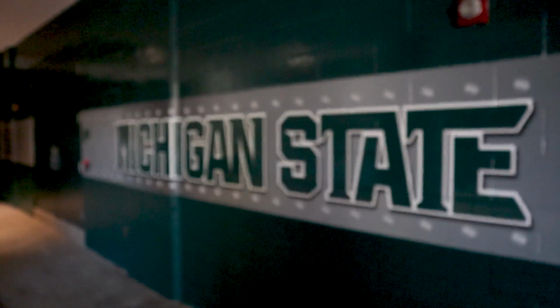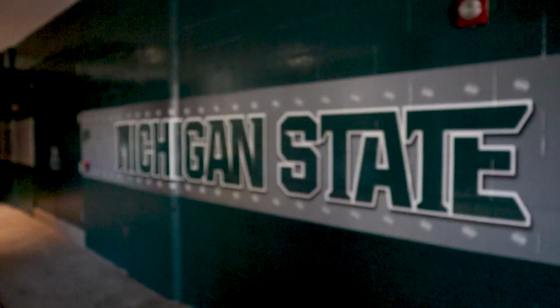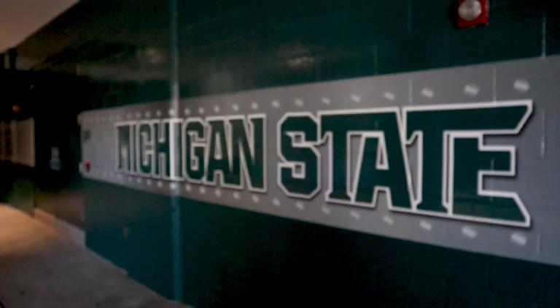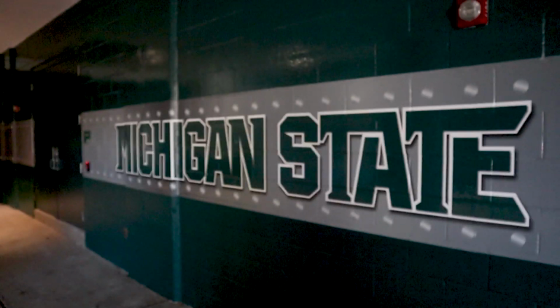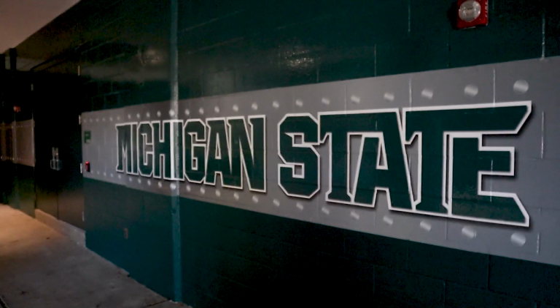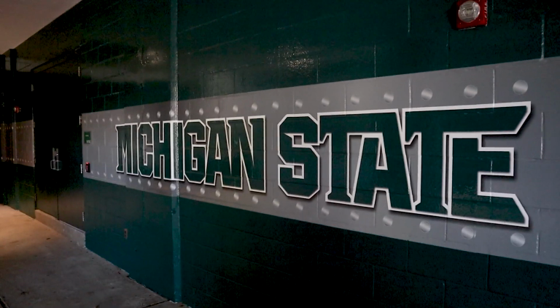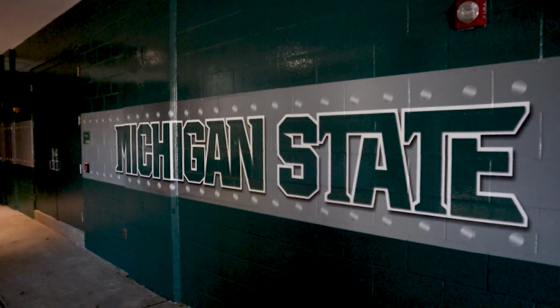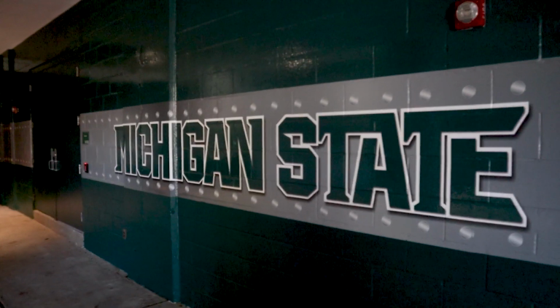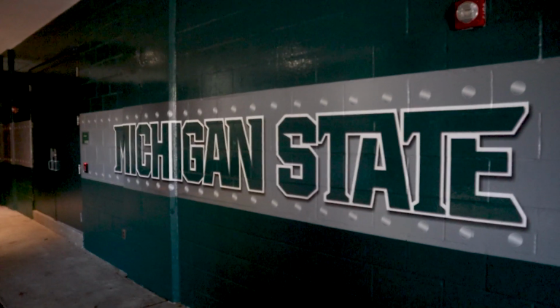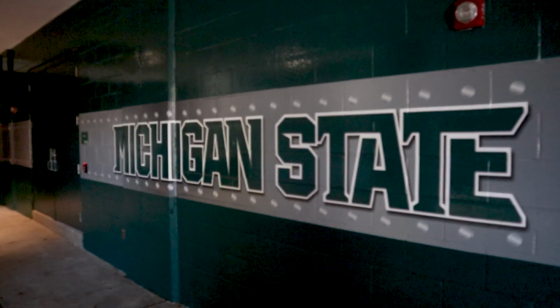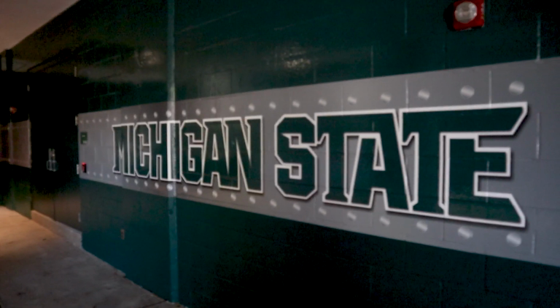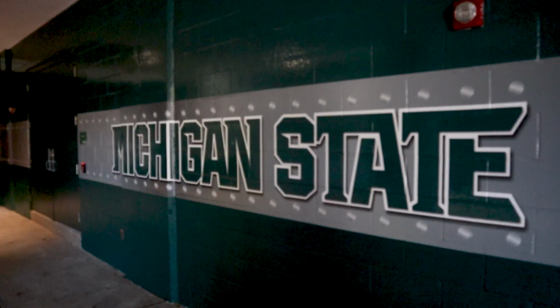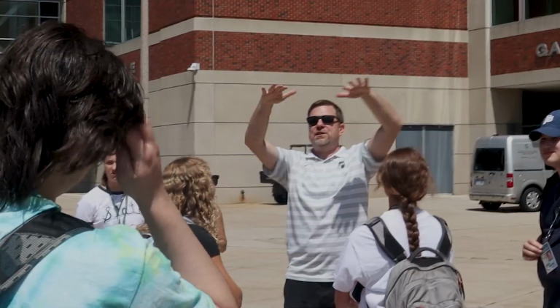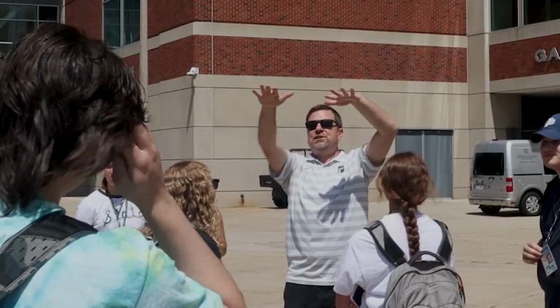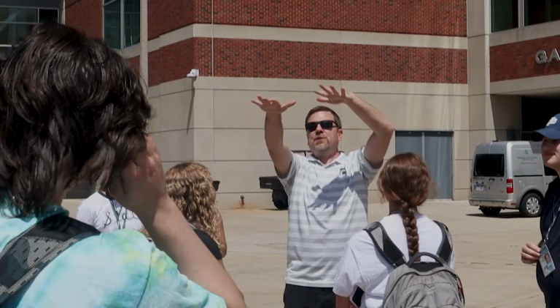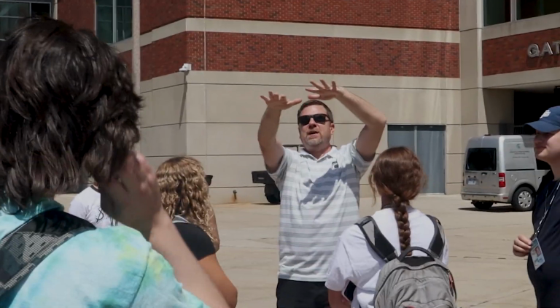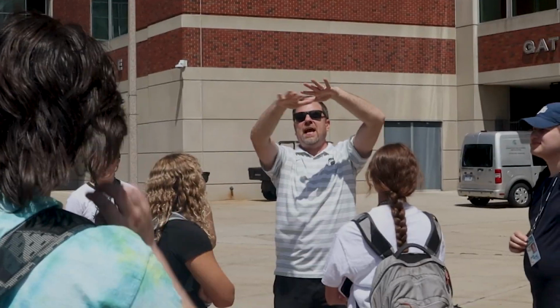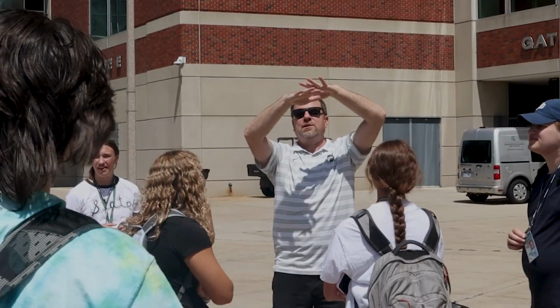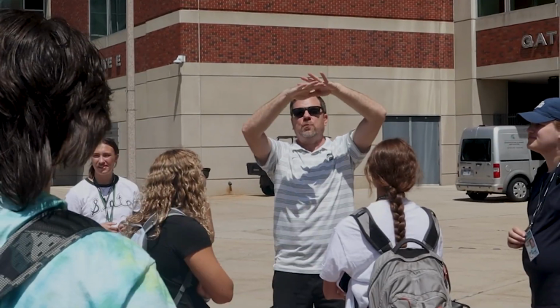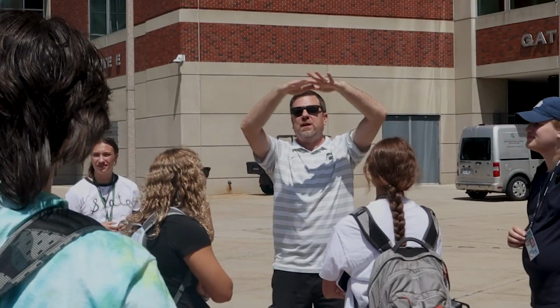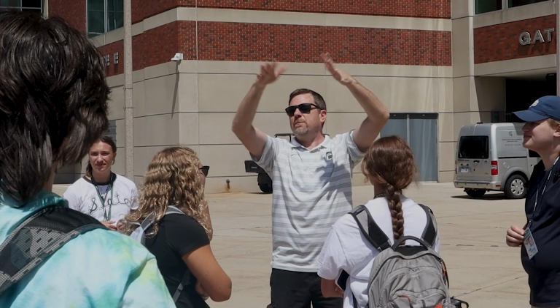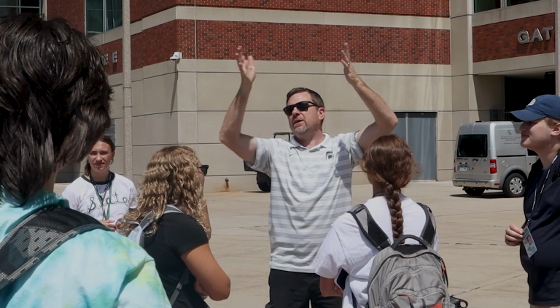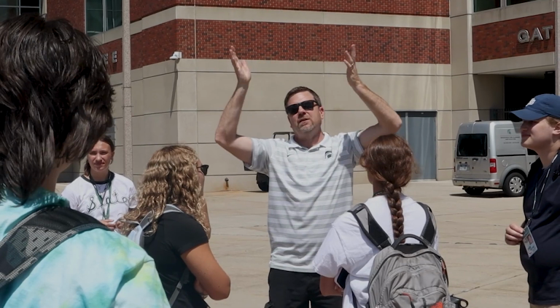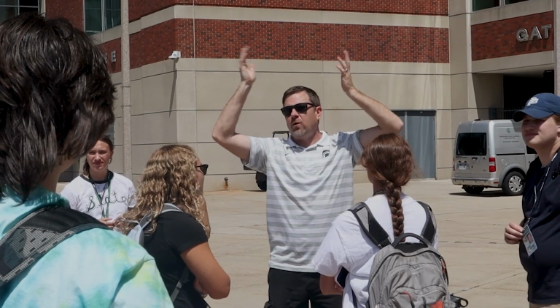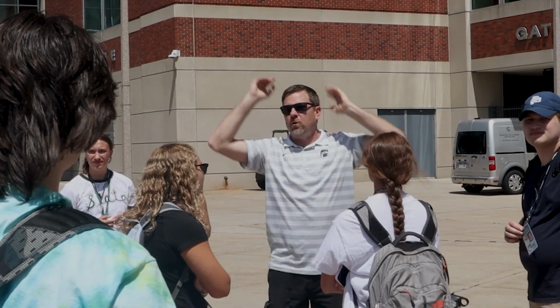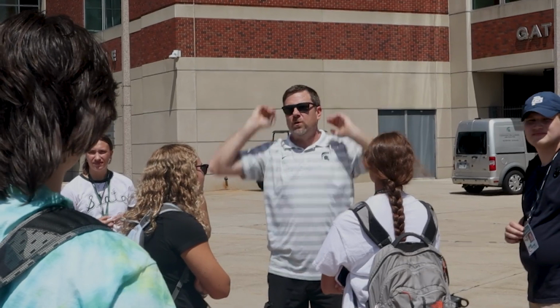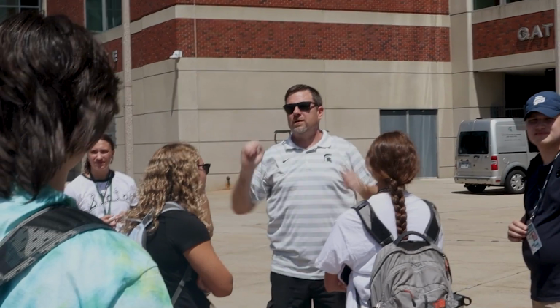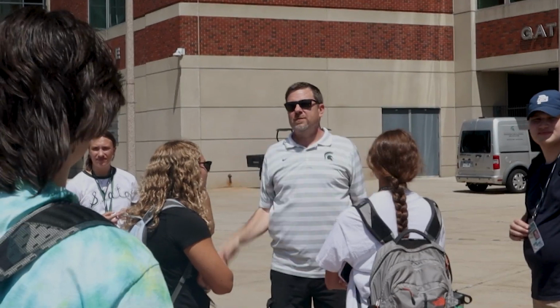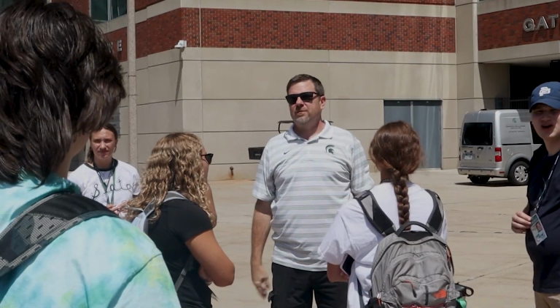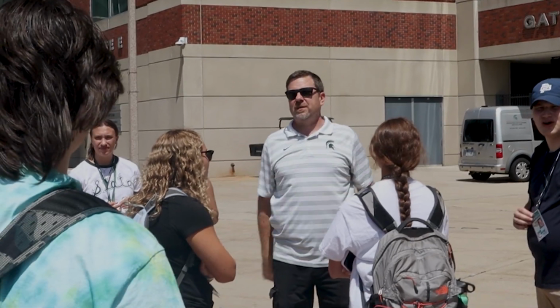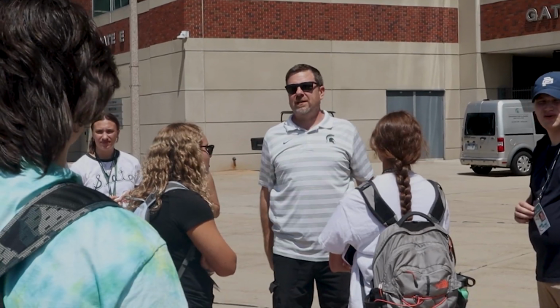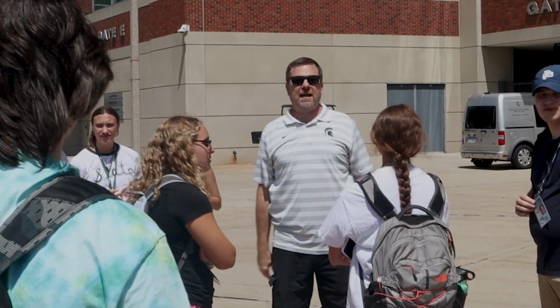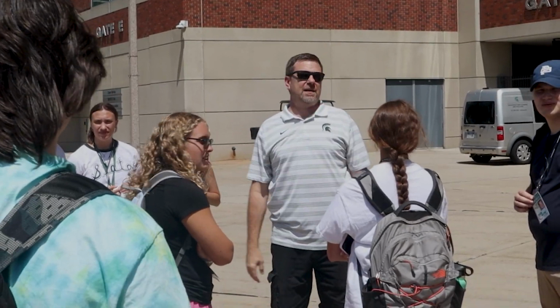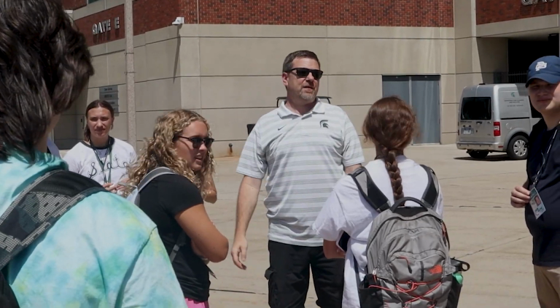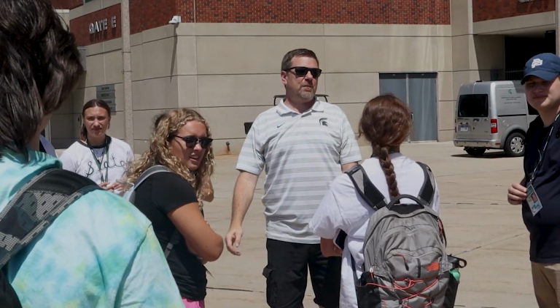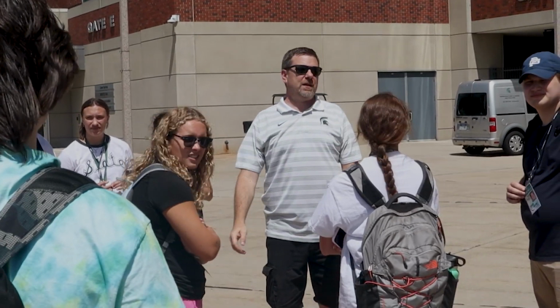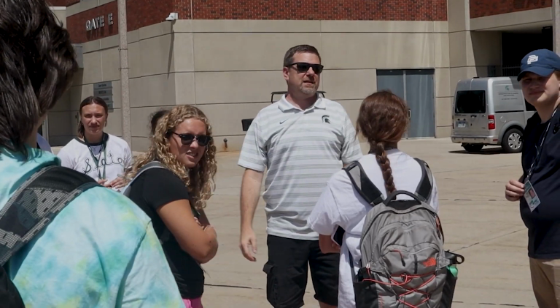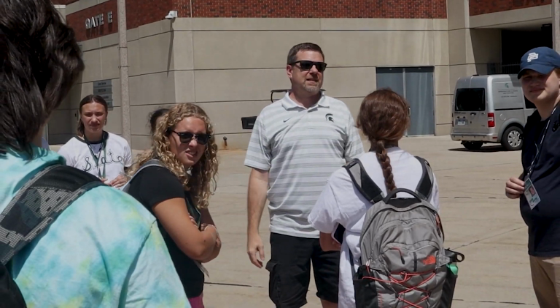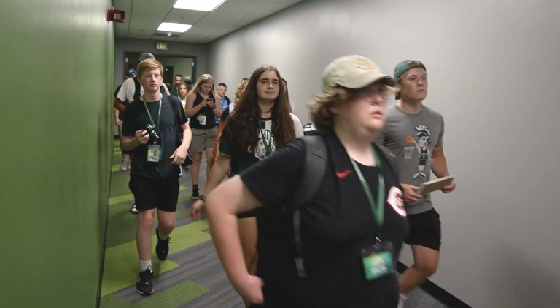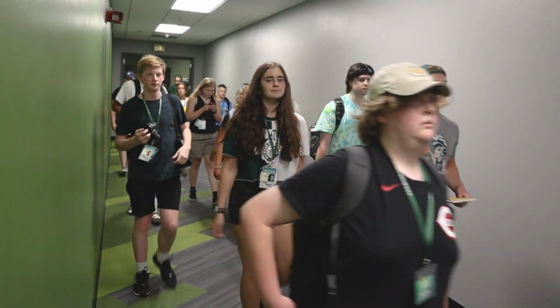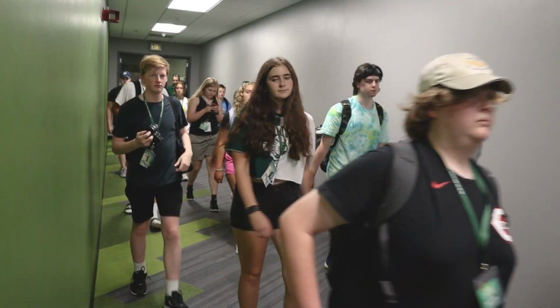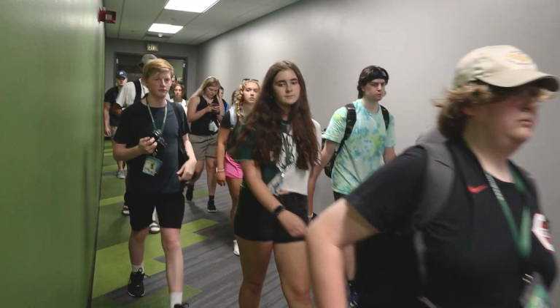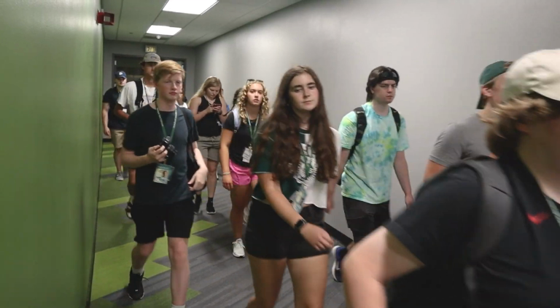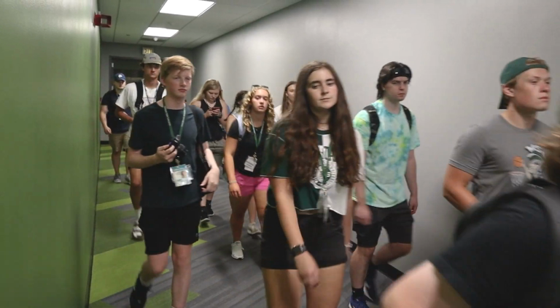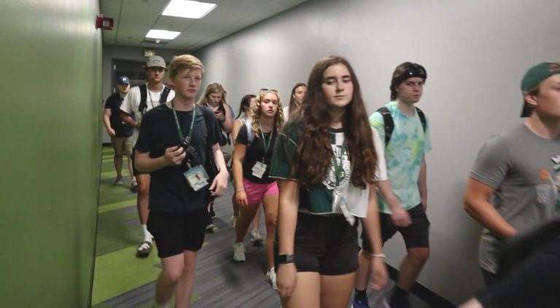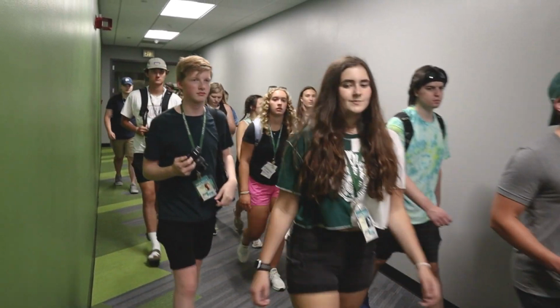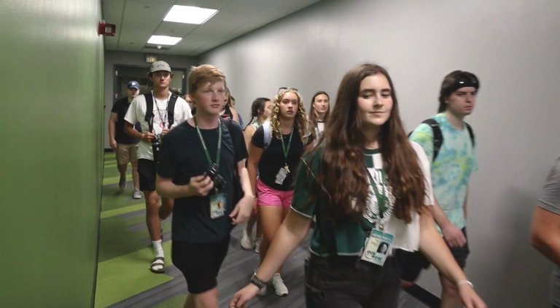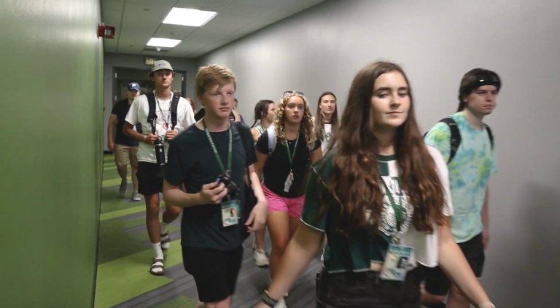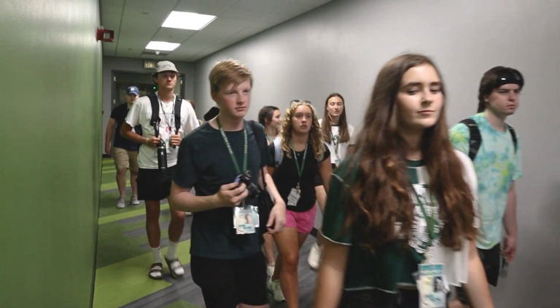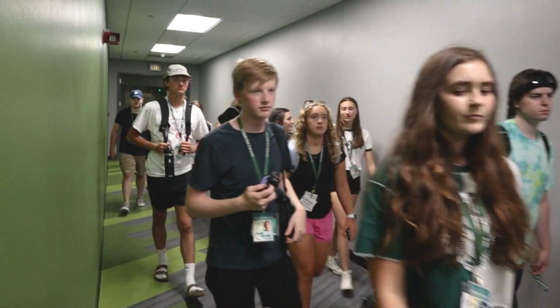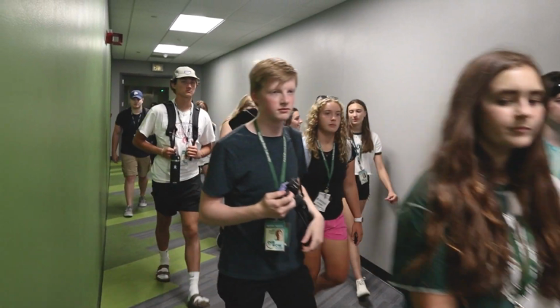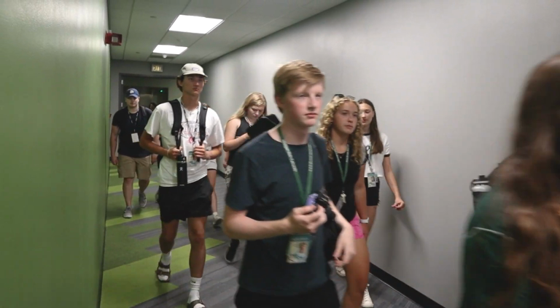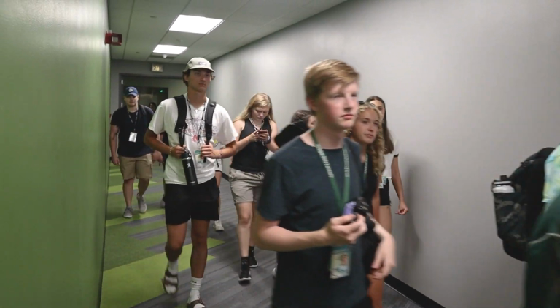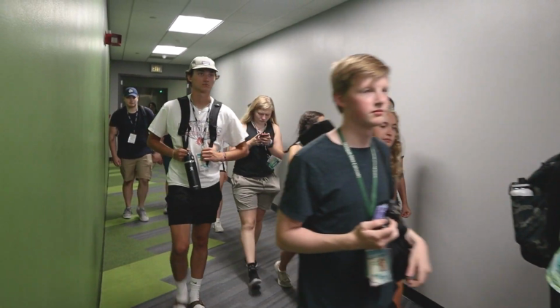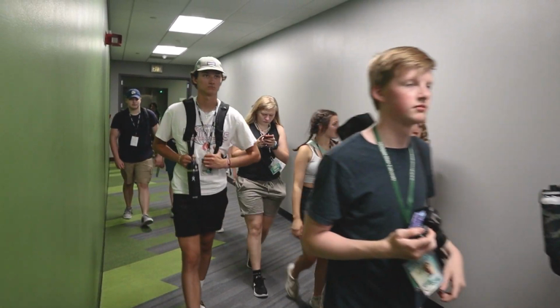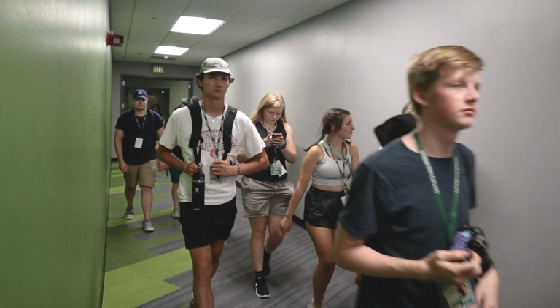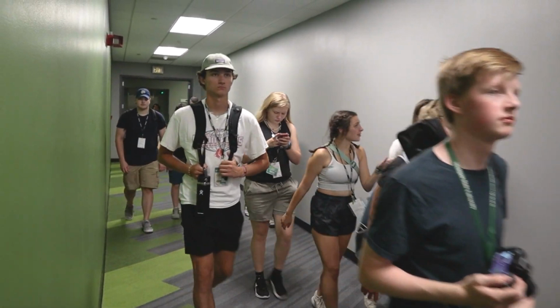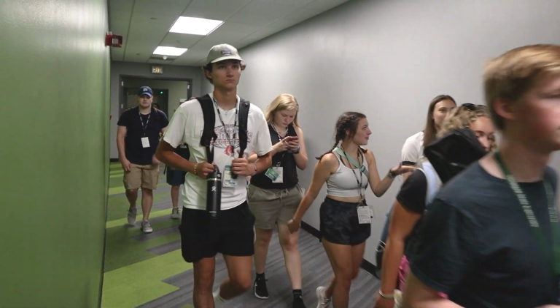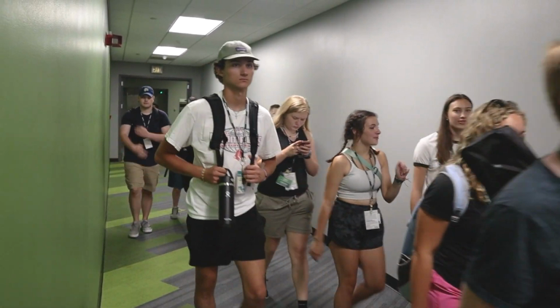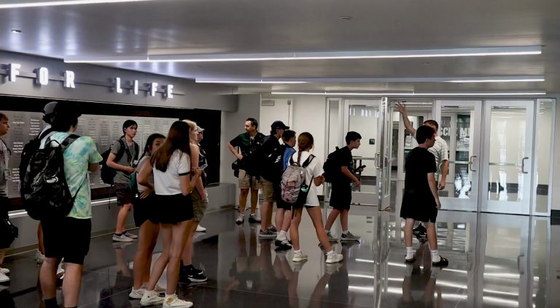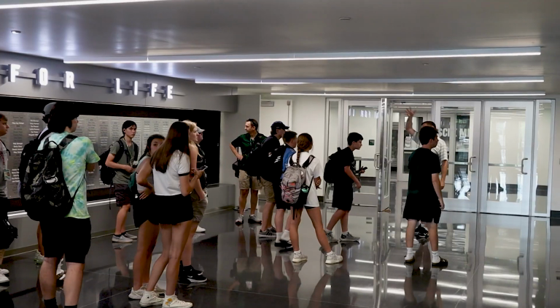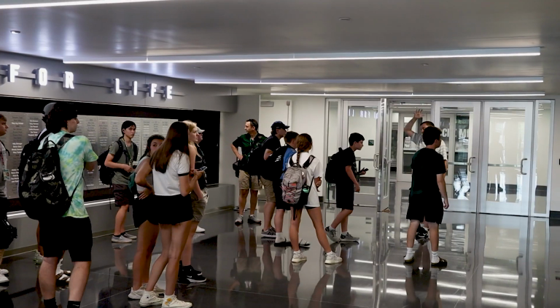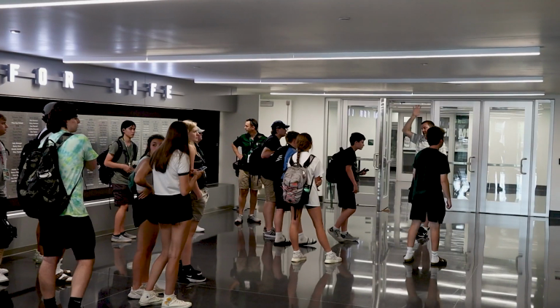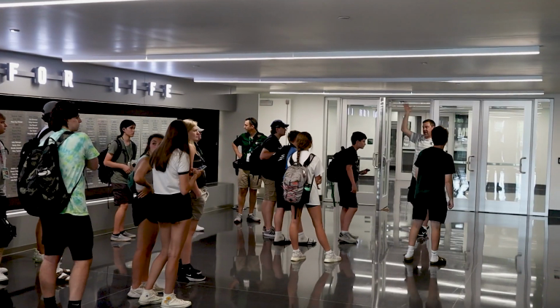Overall, the tour was educational to these future athletic journalists. Reporting for MIPA today, I'm Alex Gutowski, back to you in the studio.